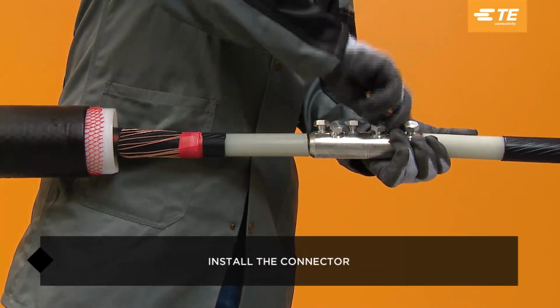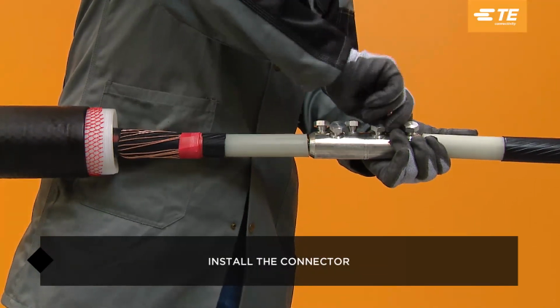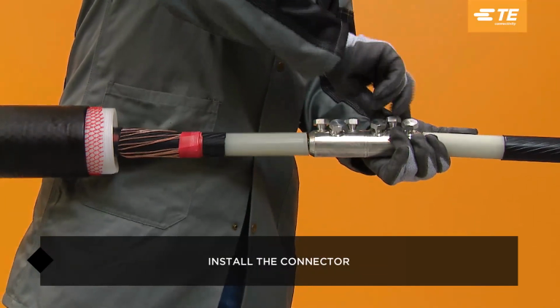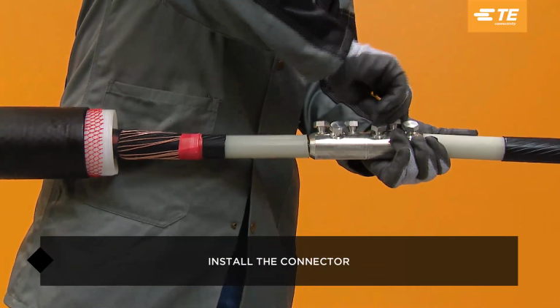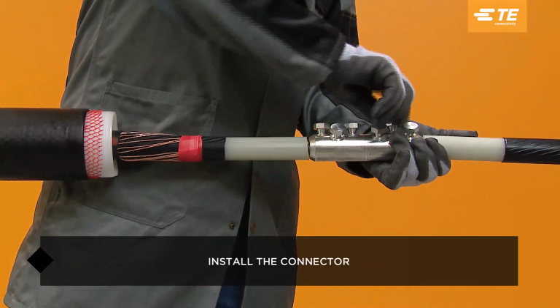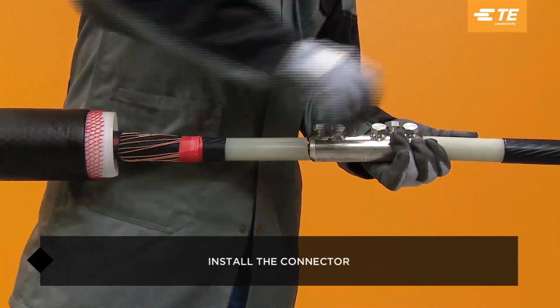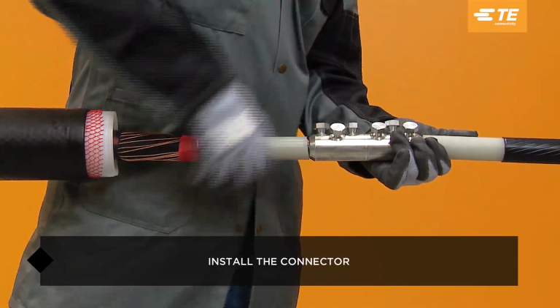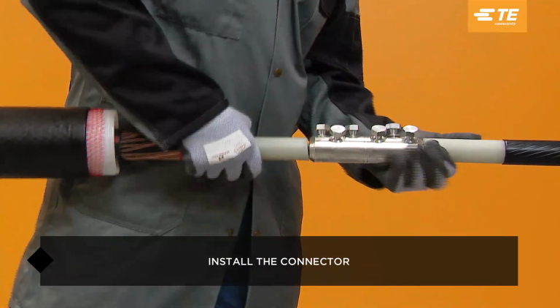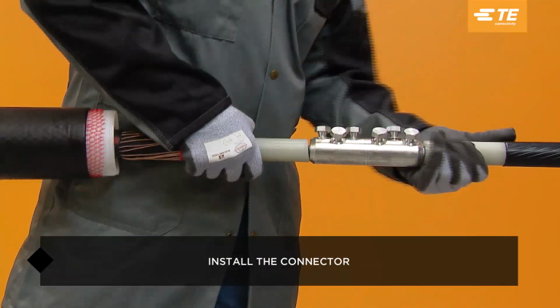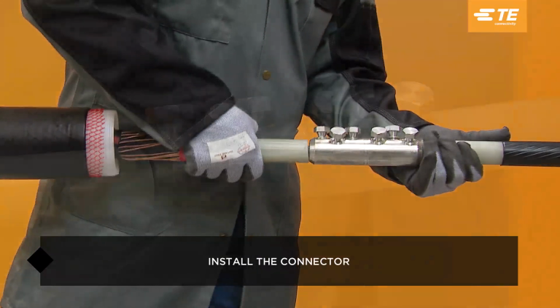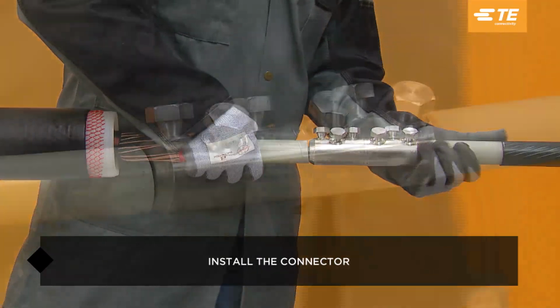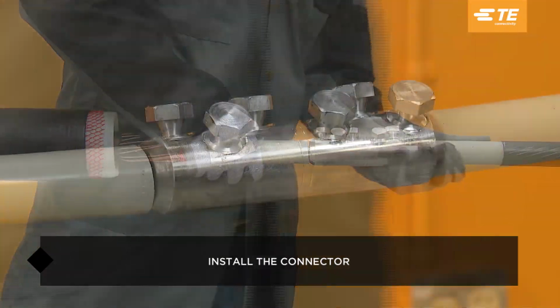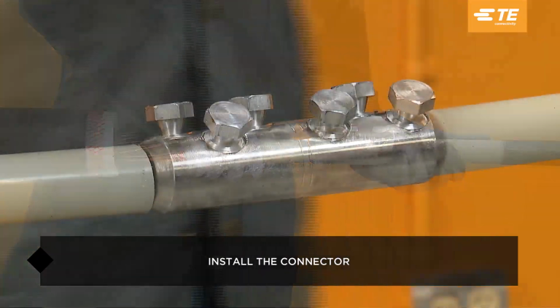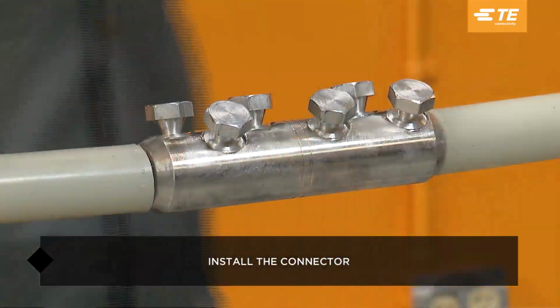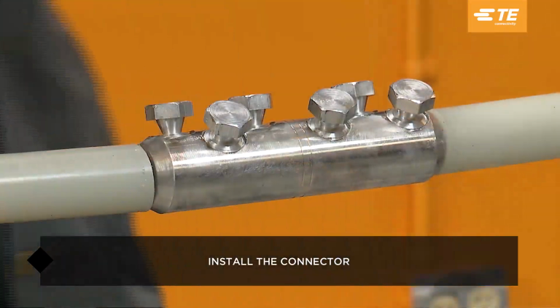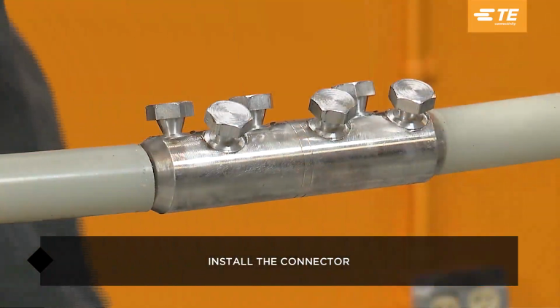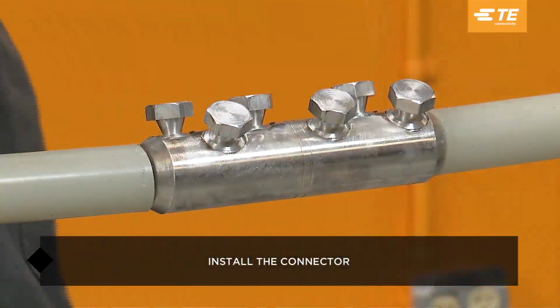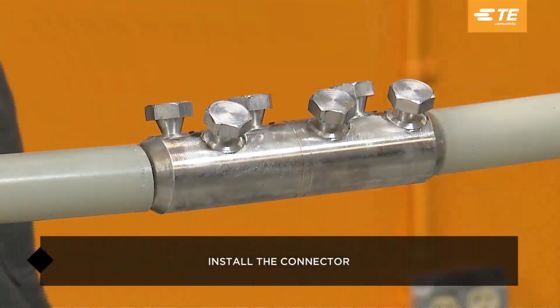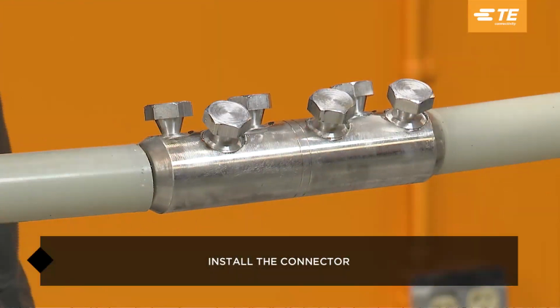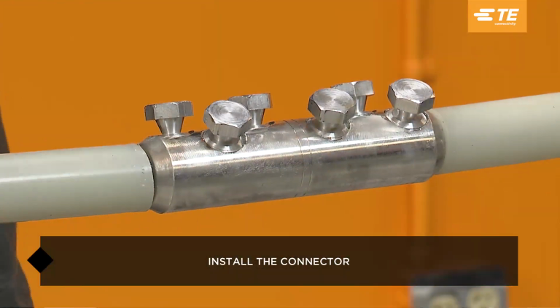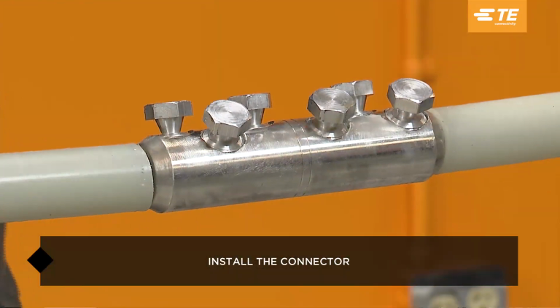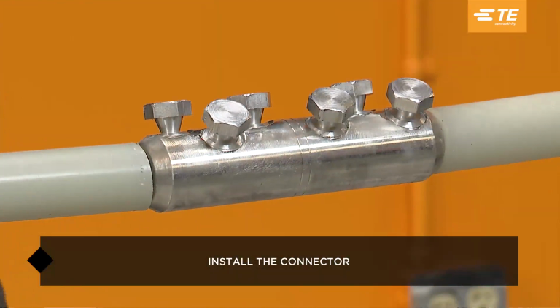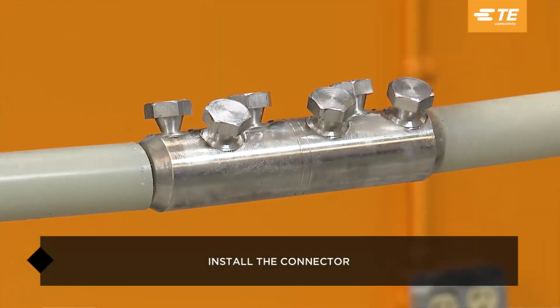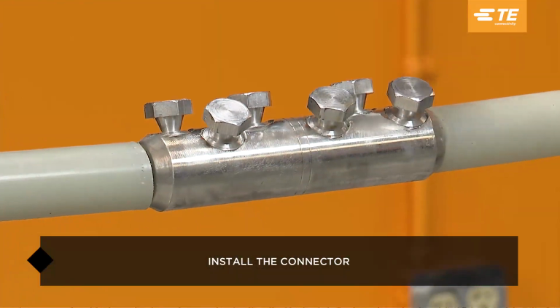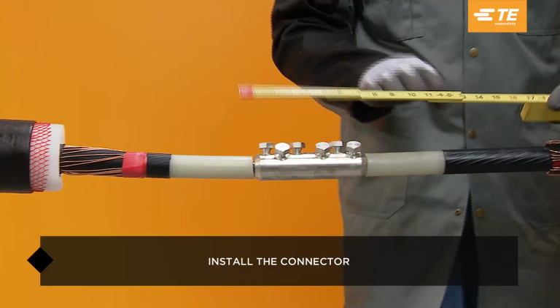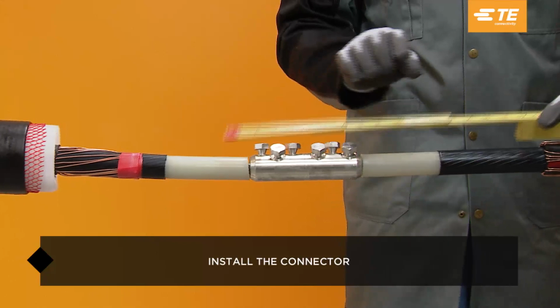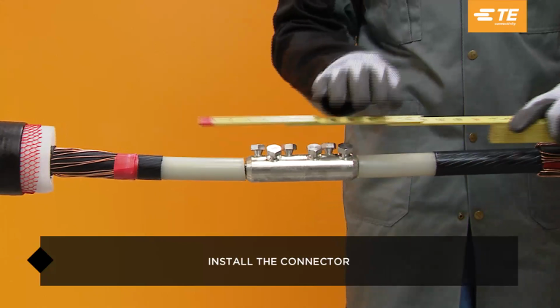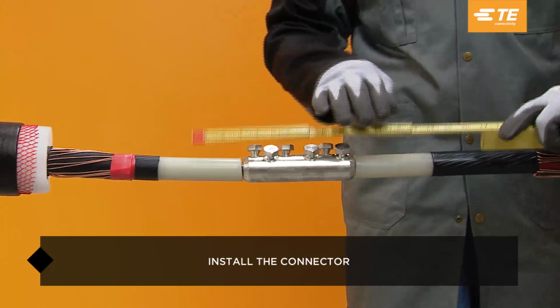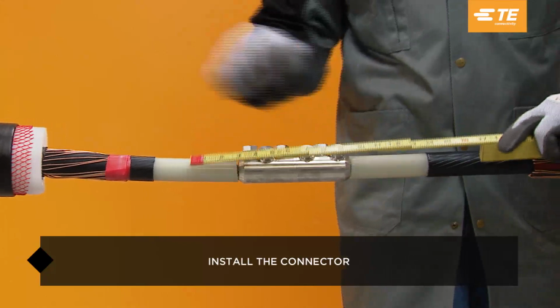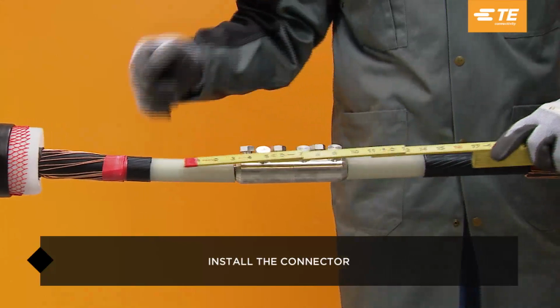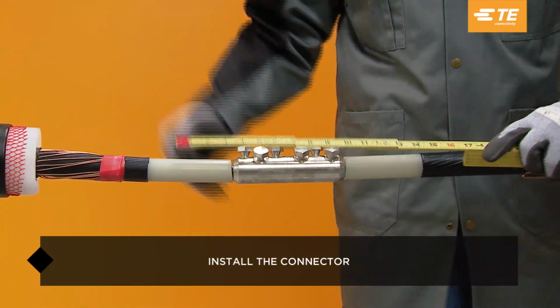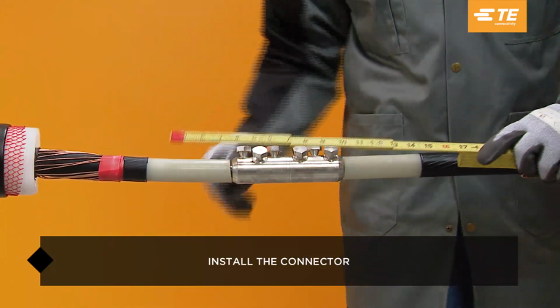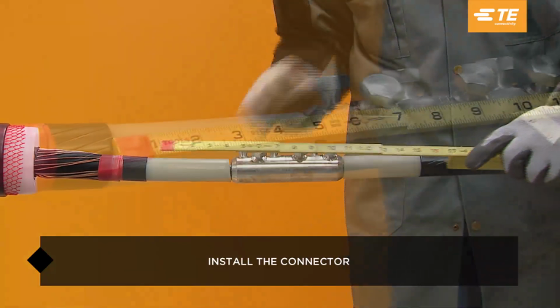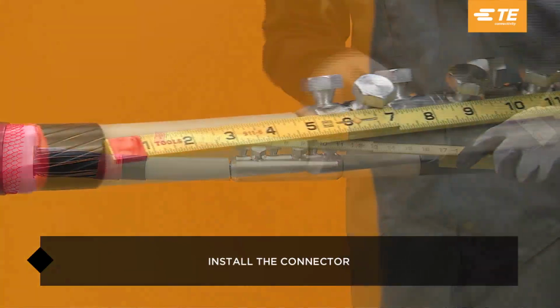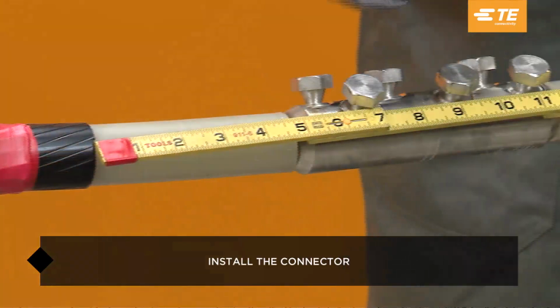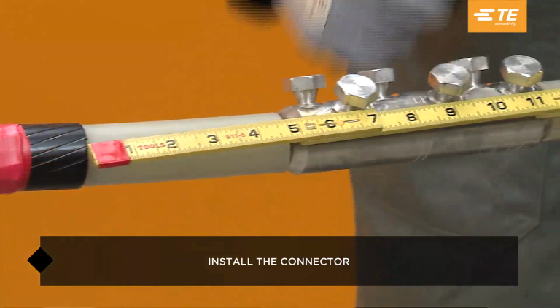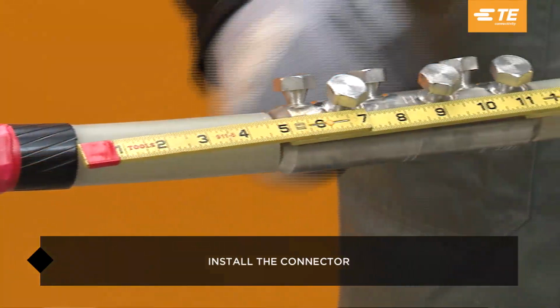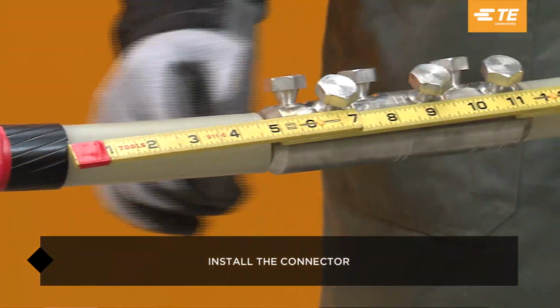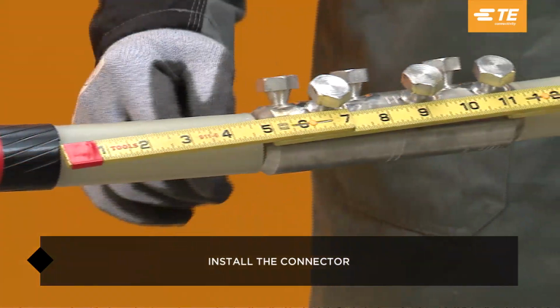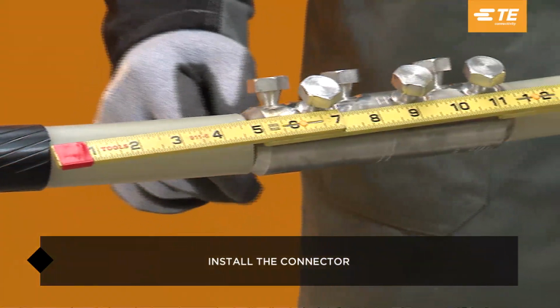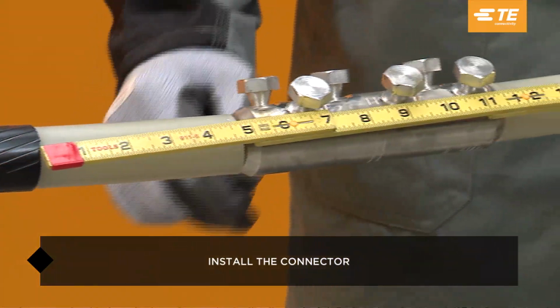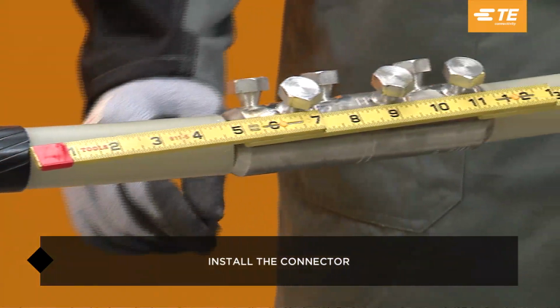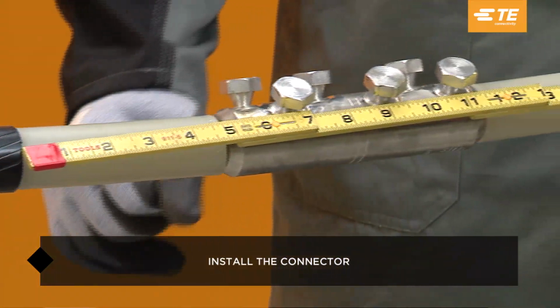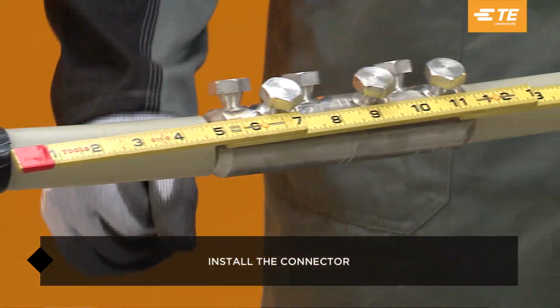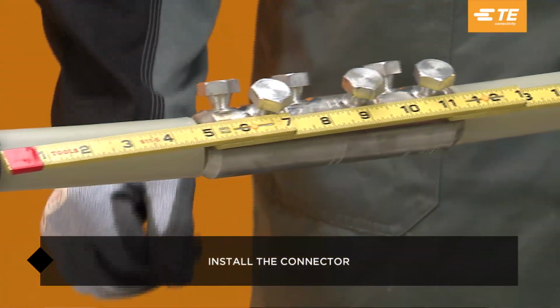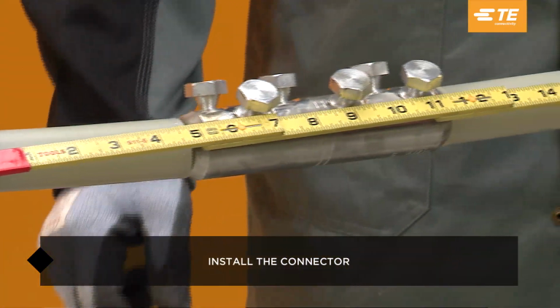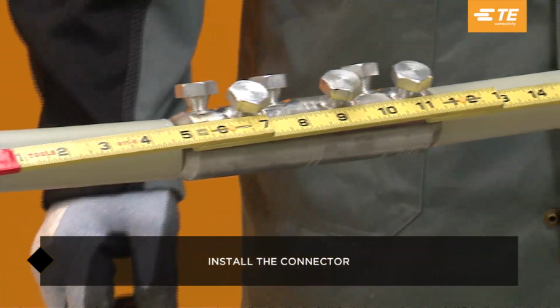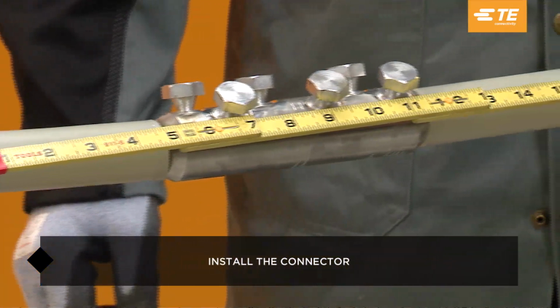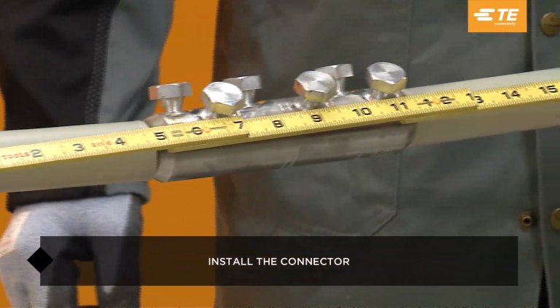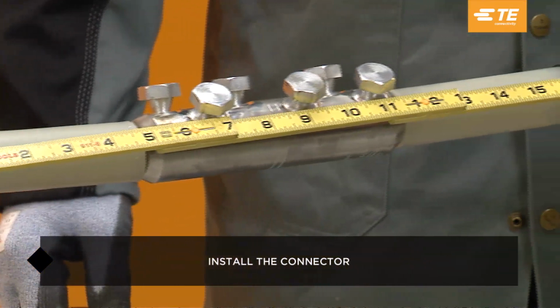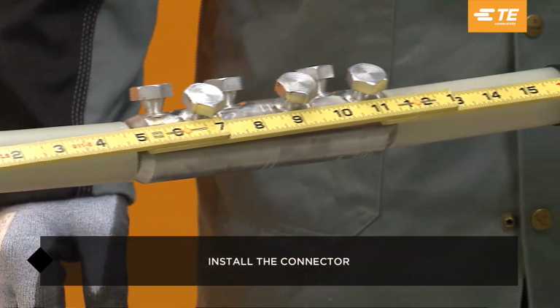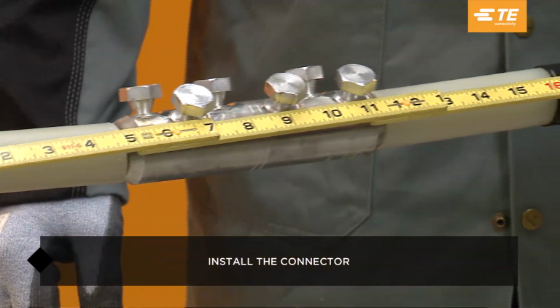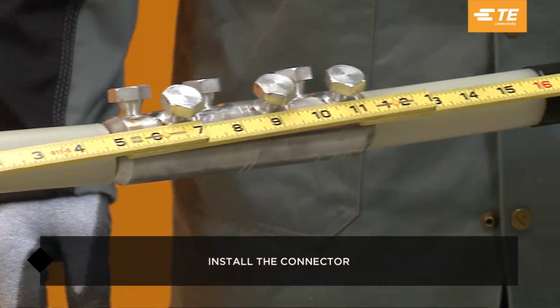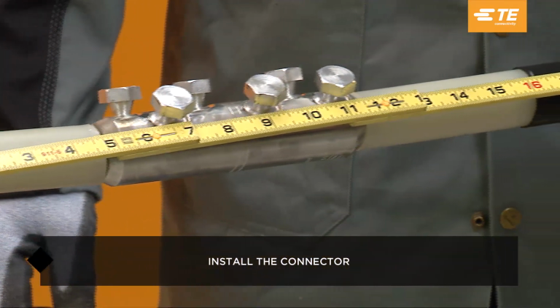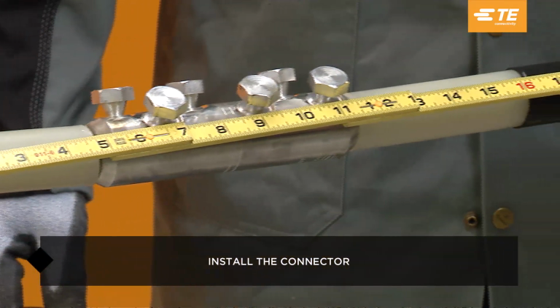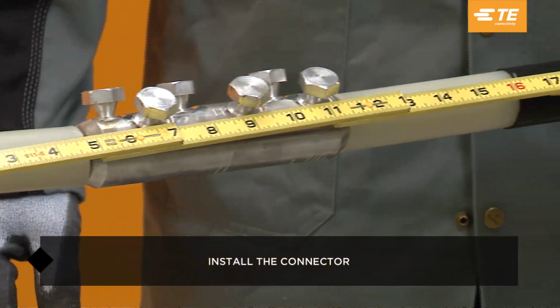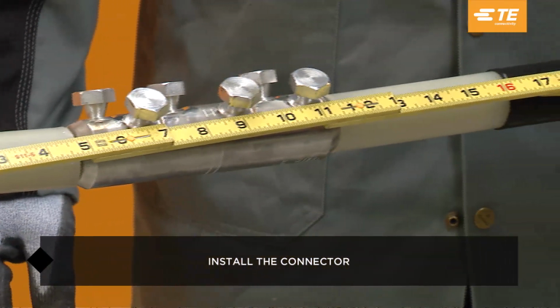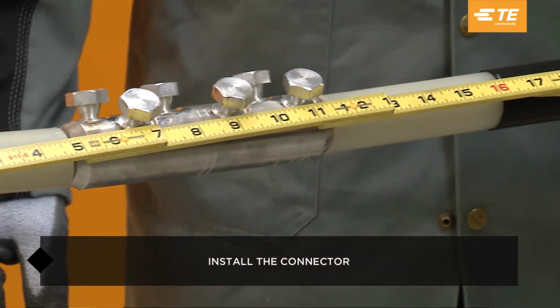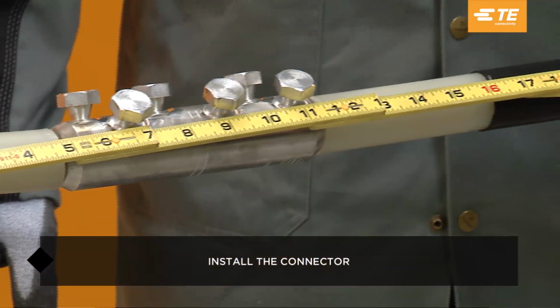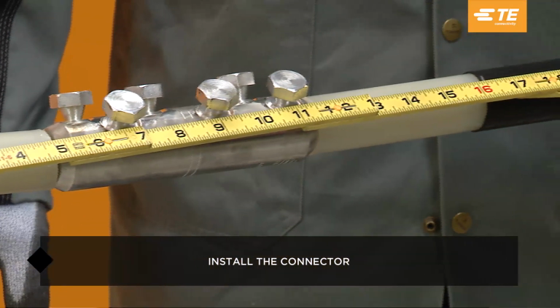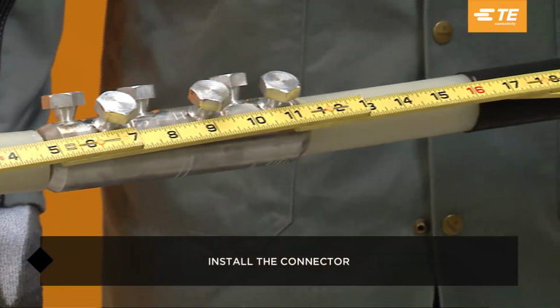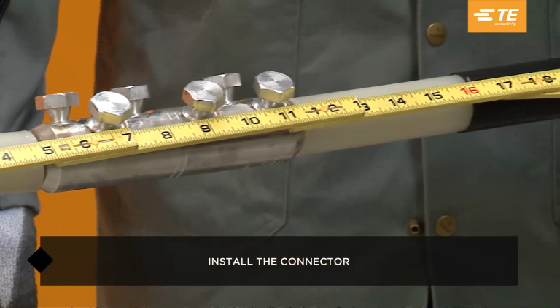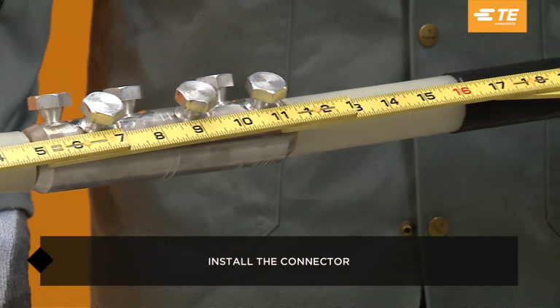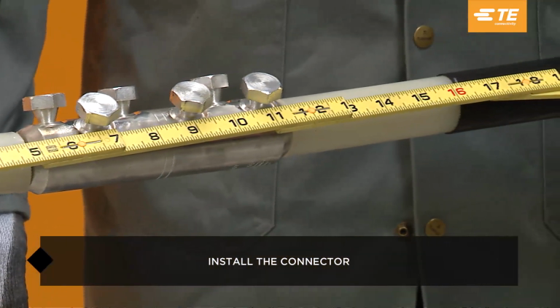Be sure to check the fail-safe dimensions before finishing connector installation to ensure proper cable cutback dimensions.